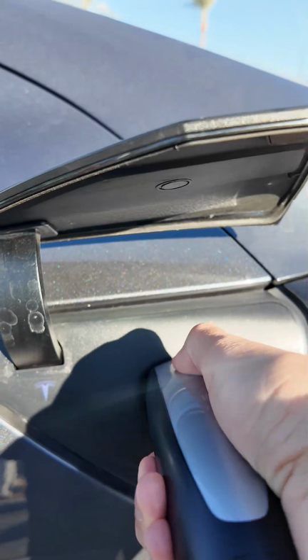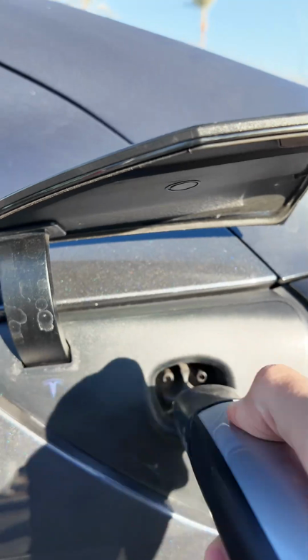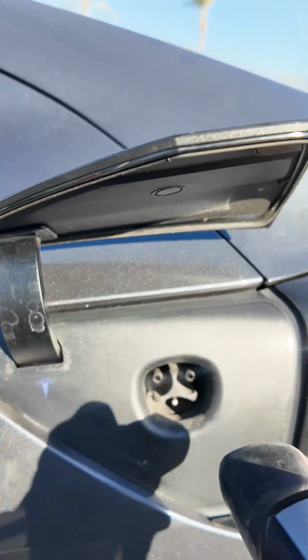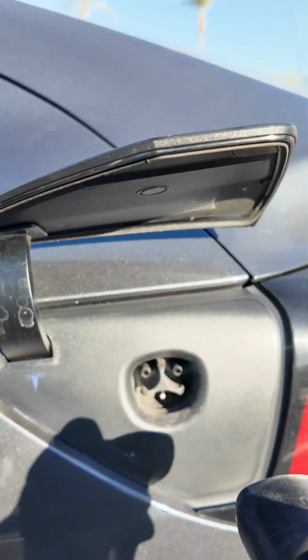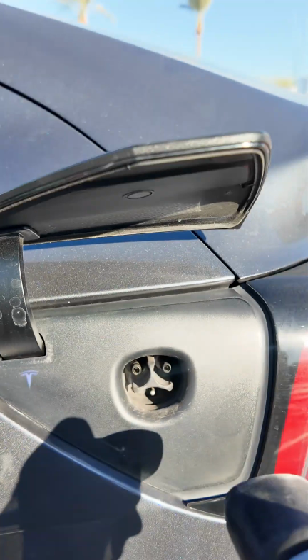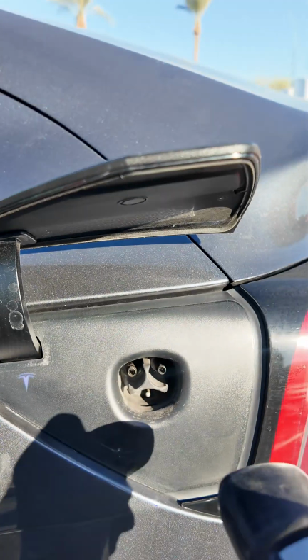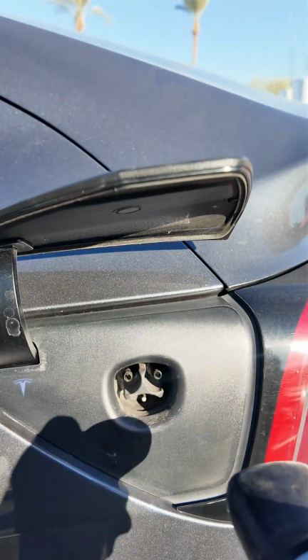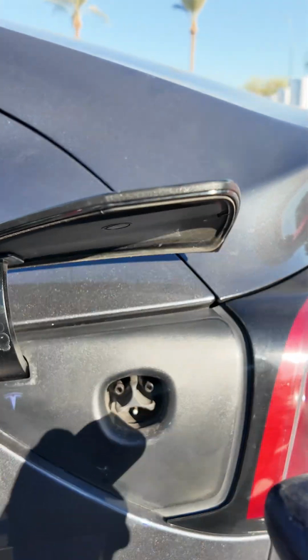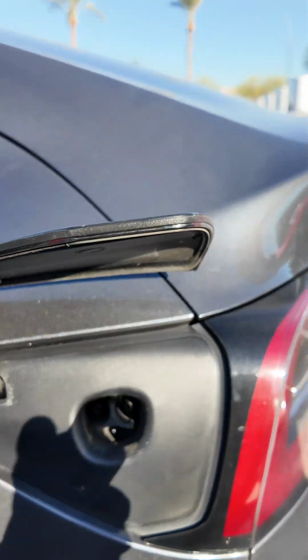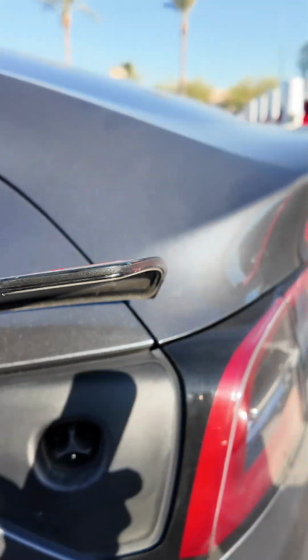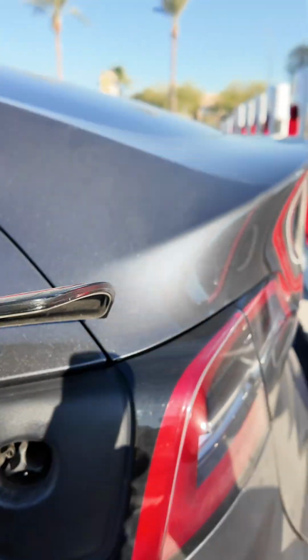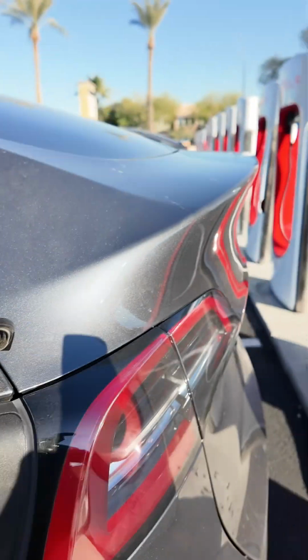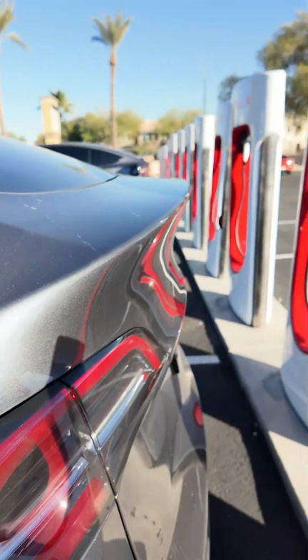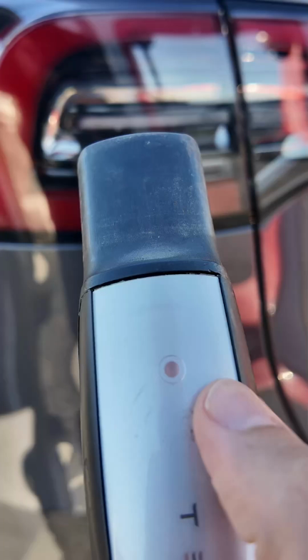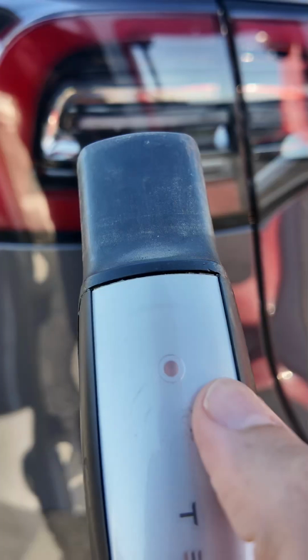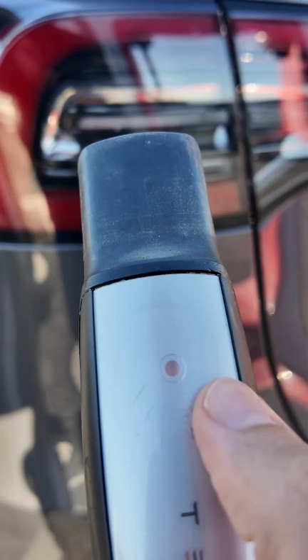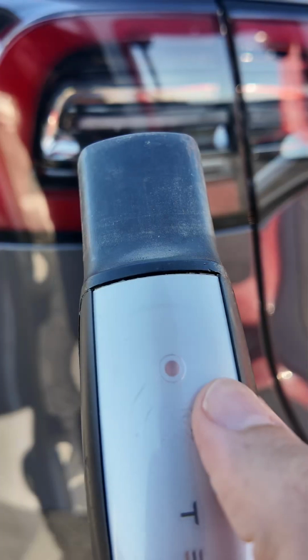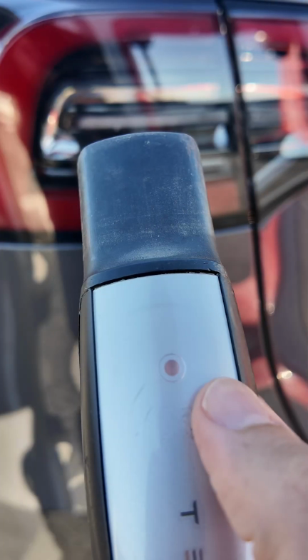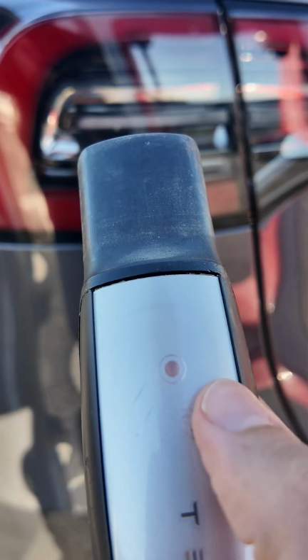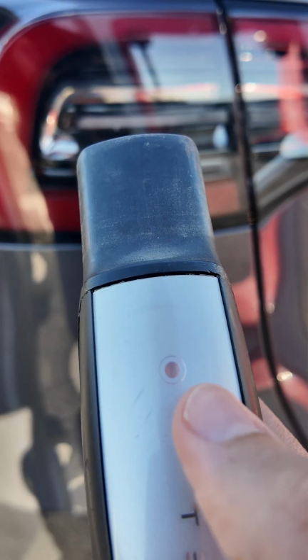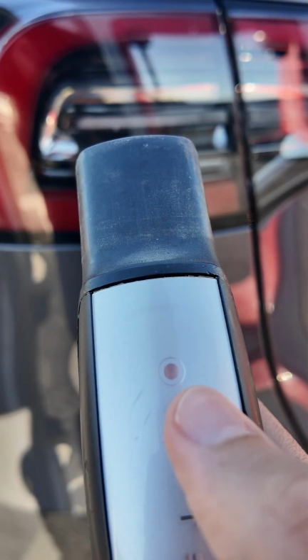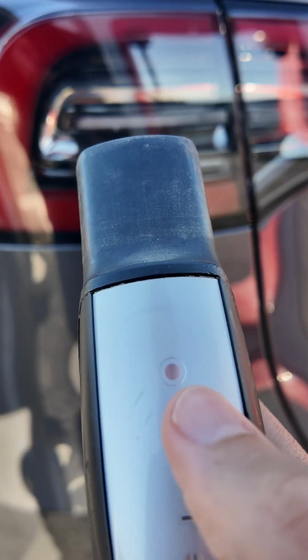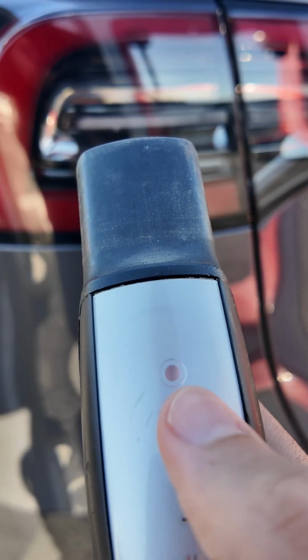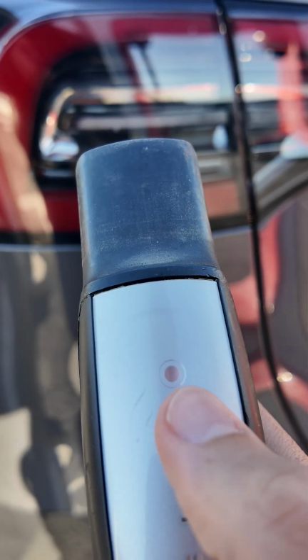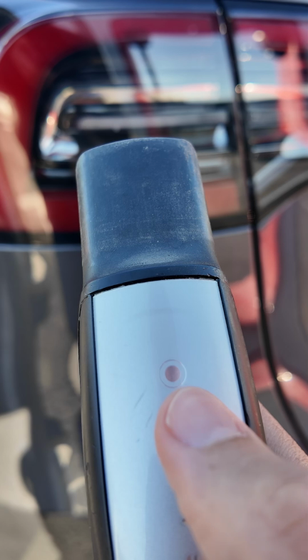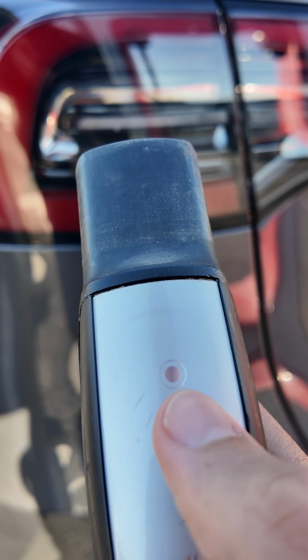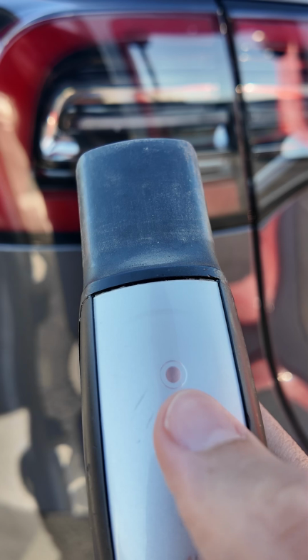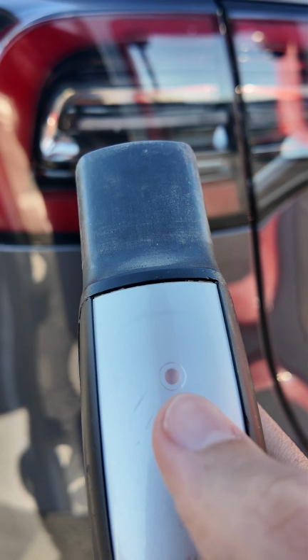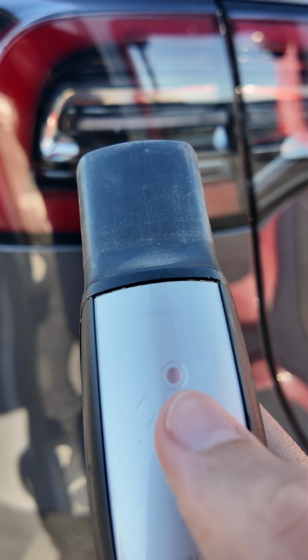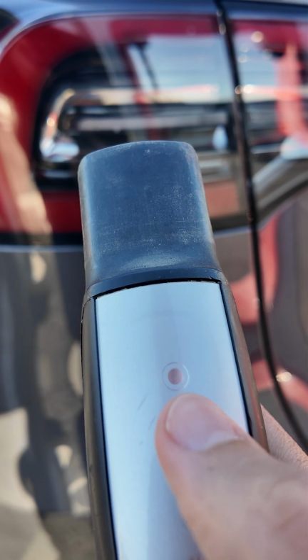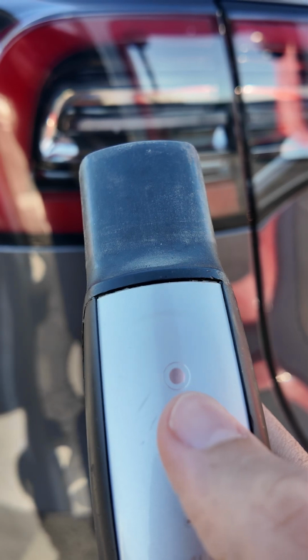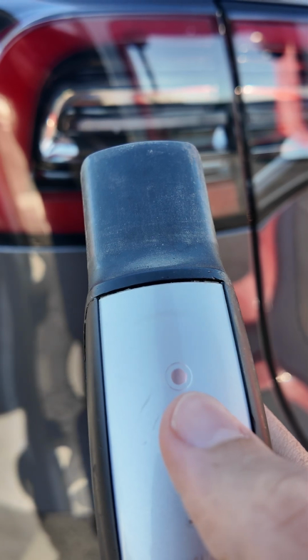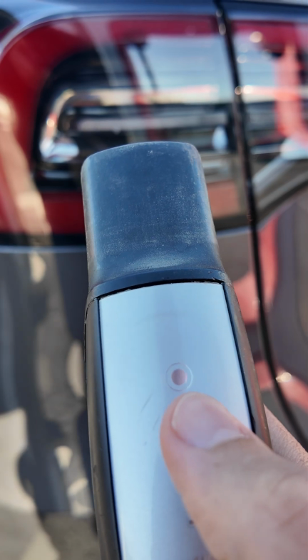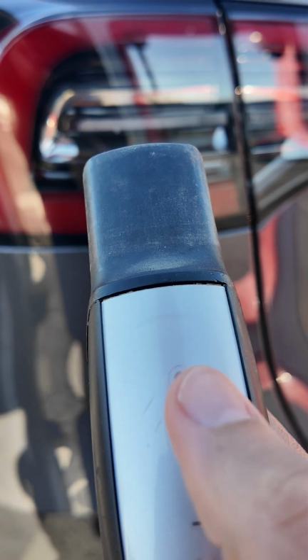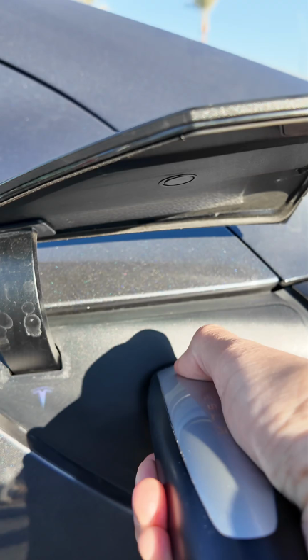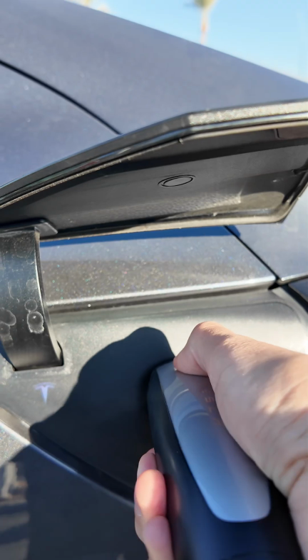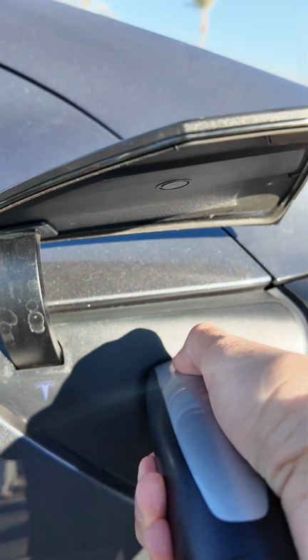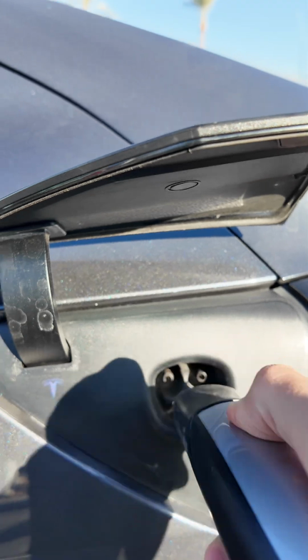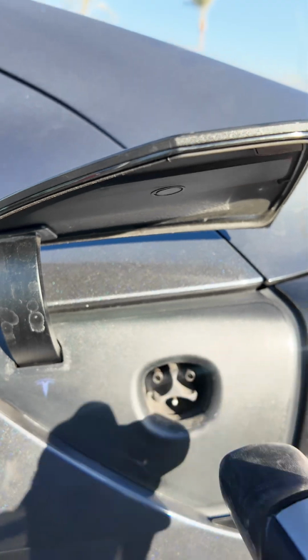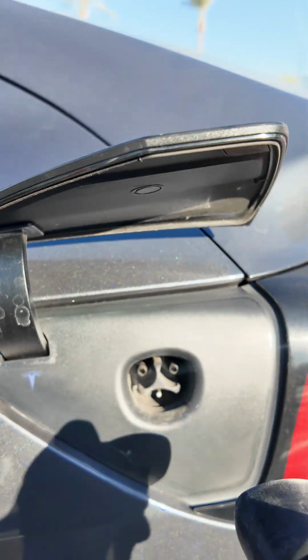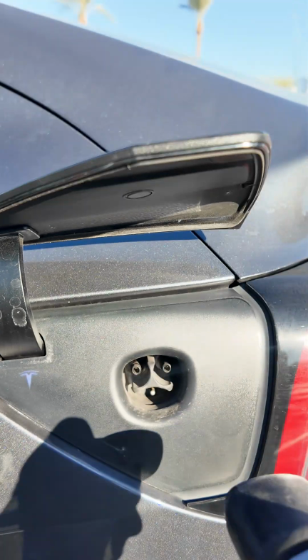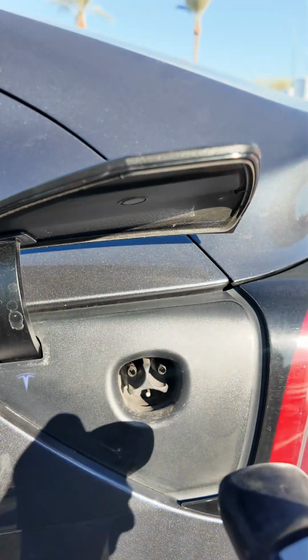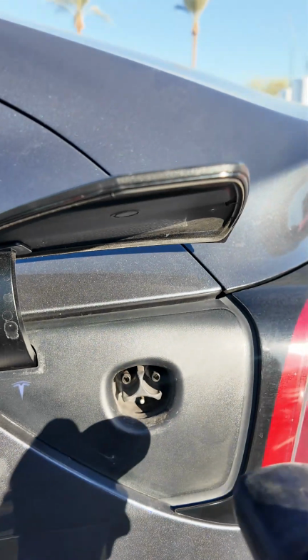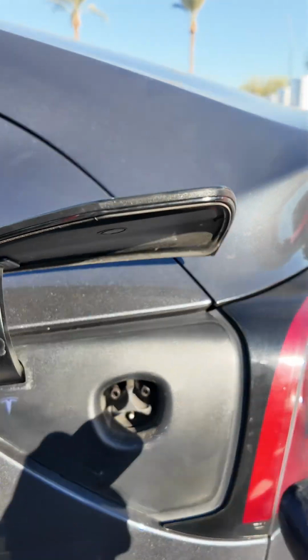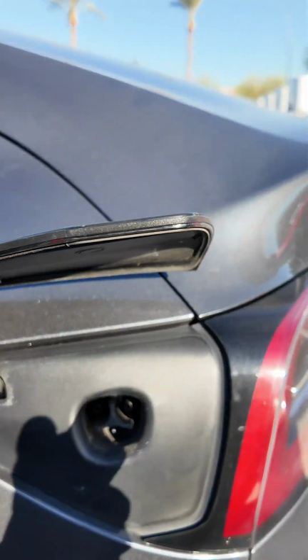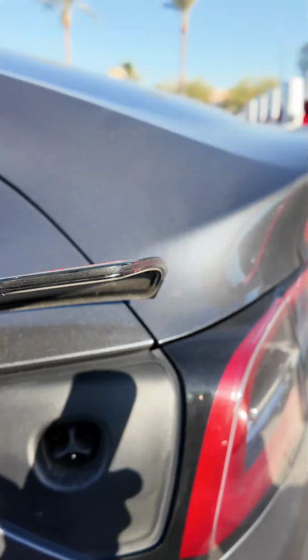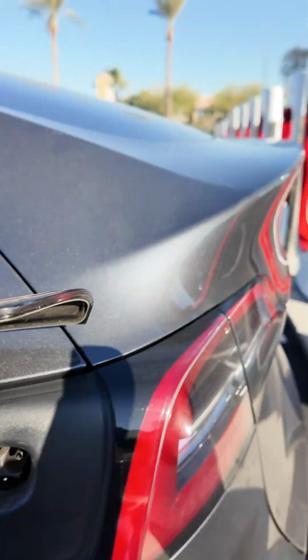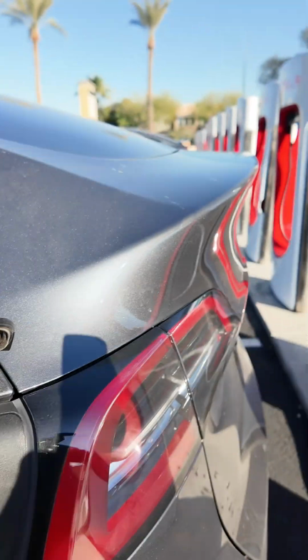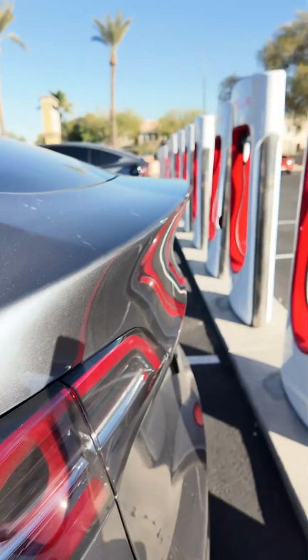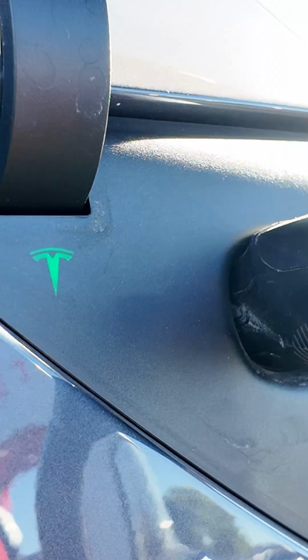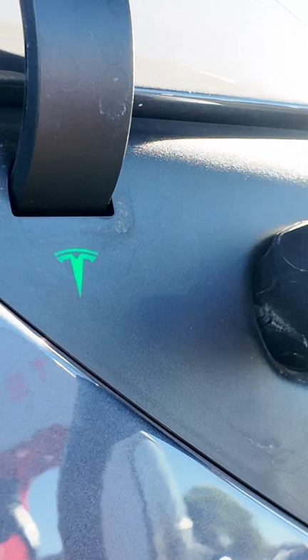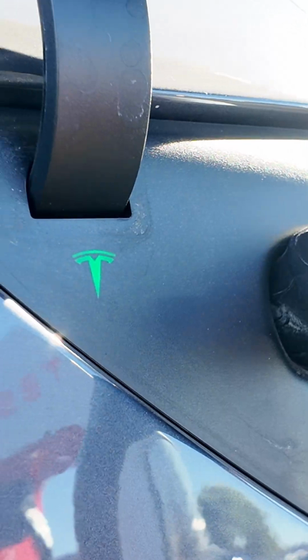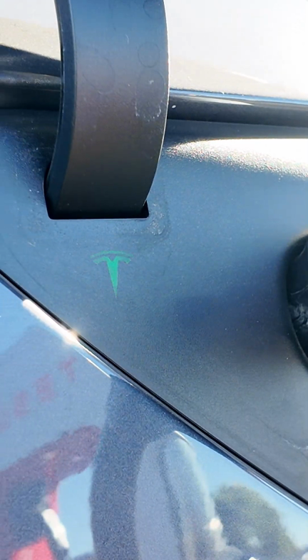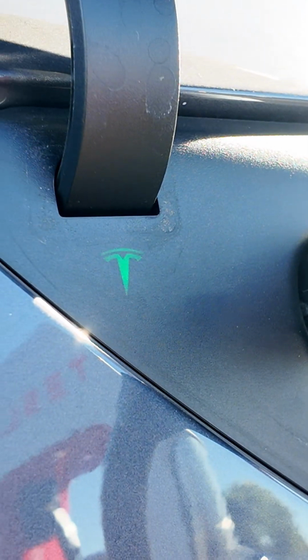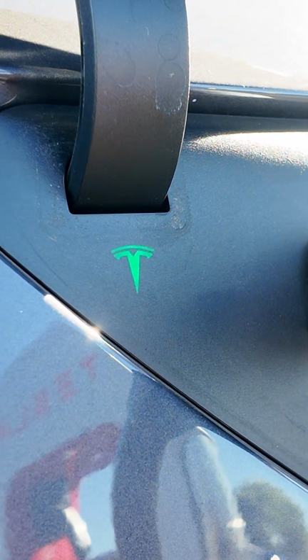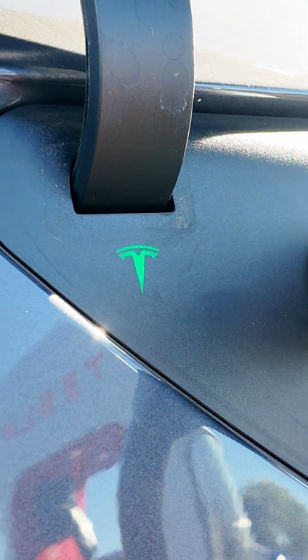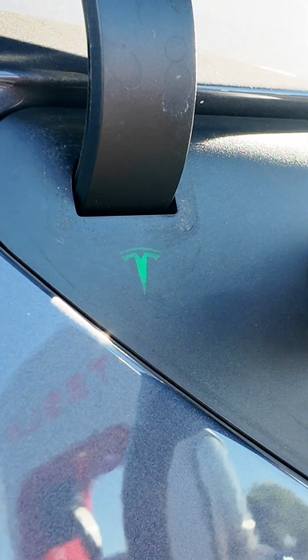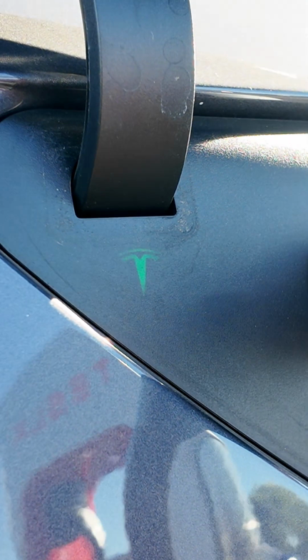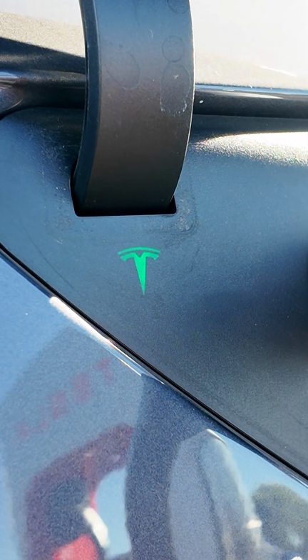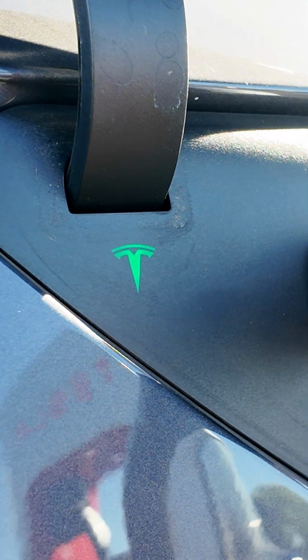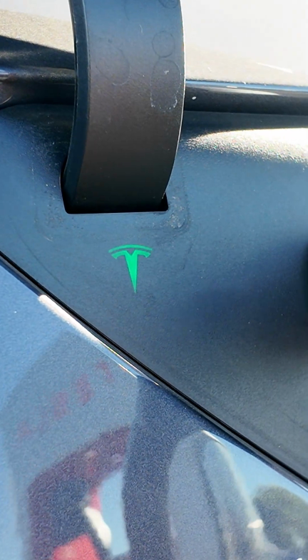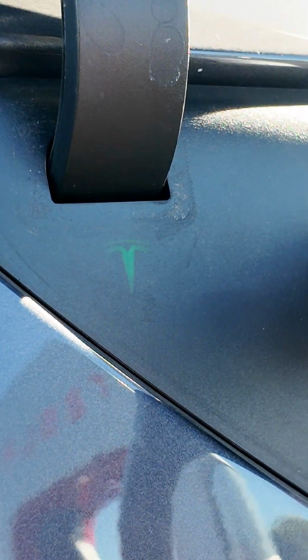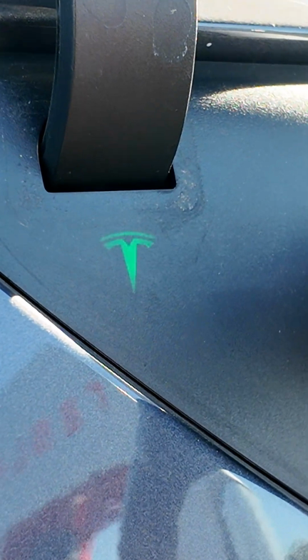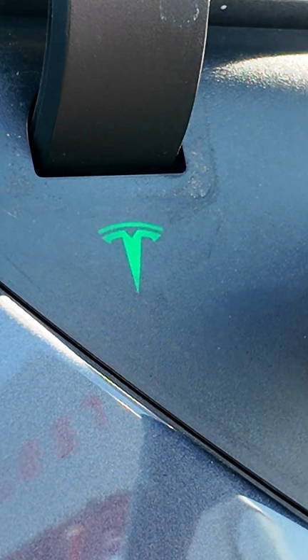To remove the charging cable, simply hold down the button on the charging cable and pull it out. I hope these tips help. Like and subscribe for more.